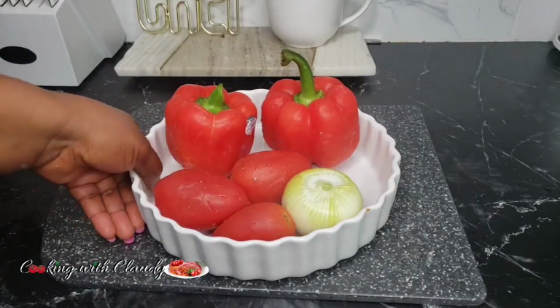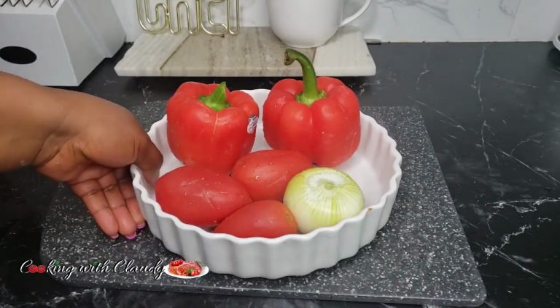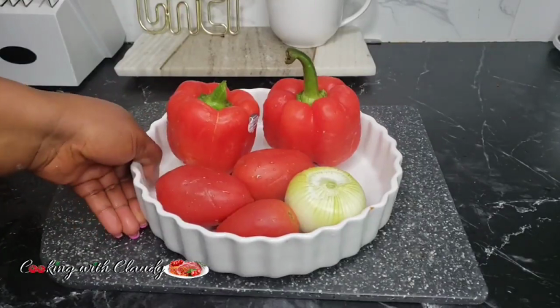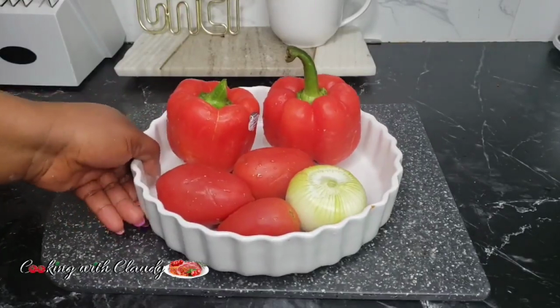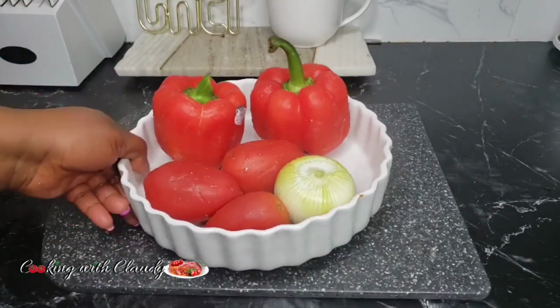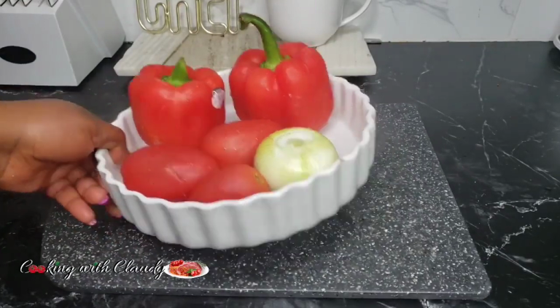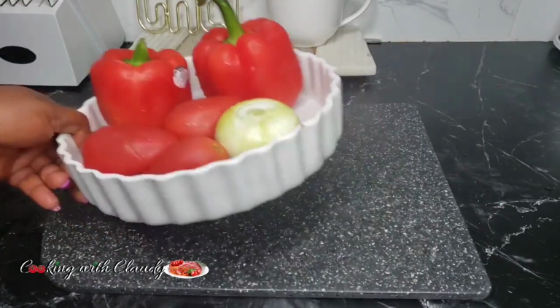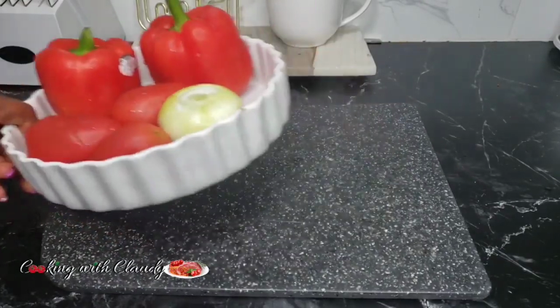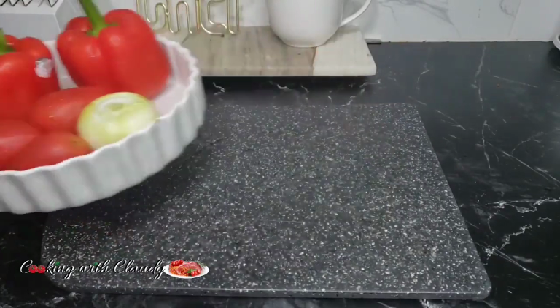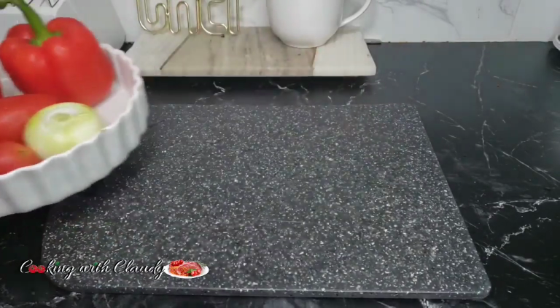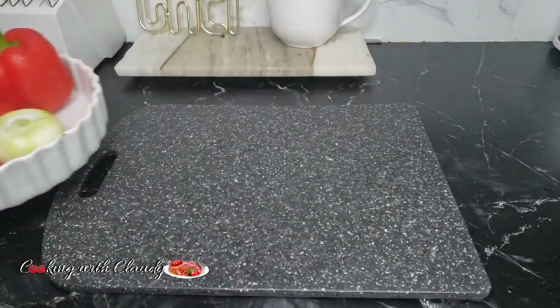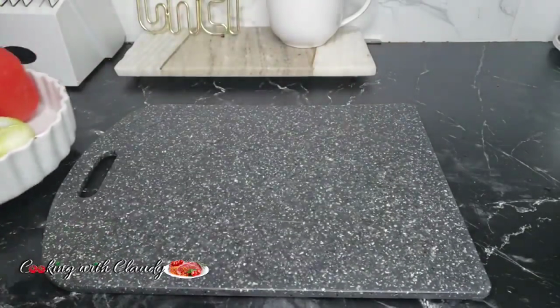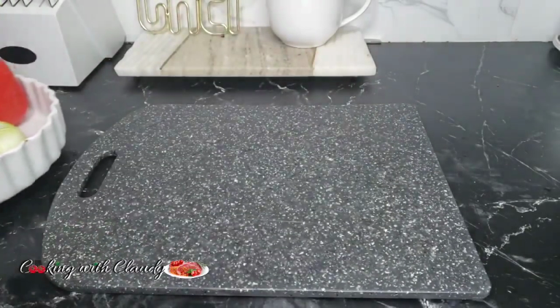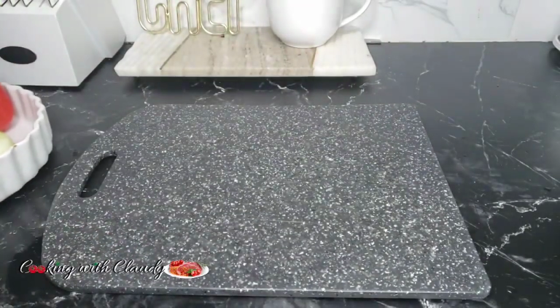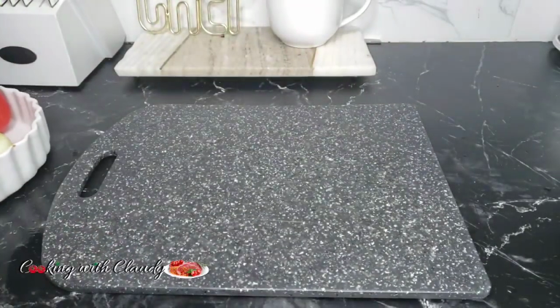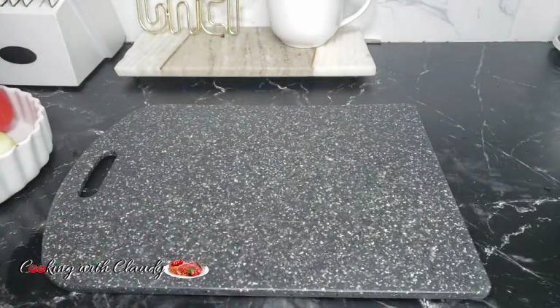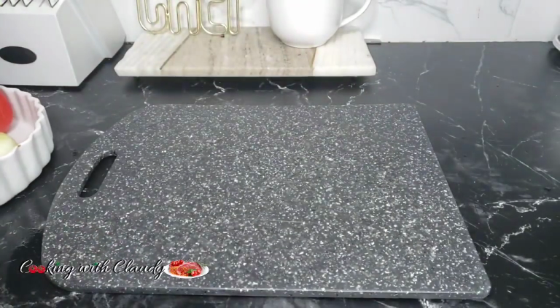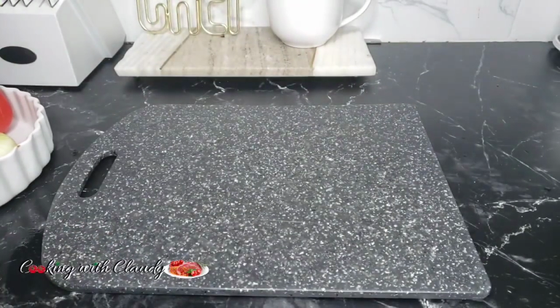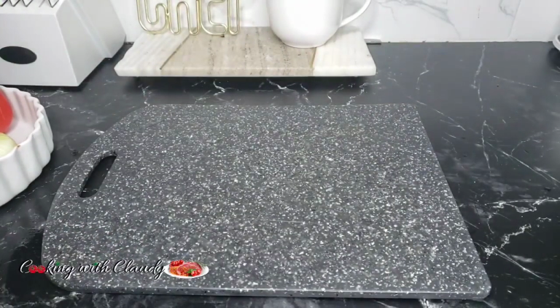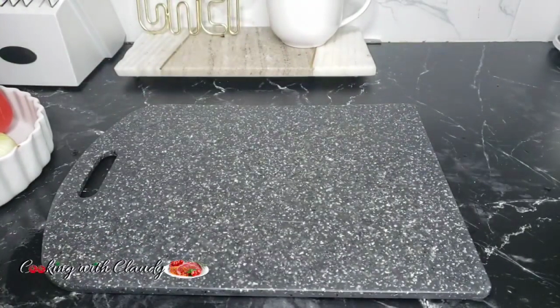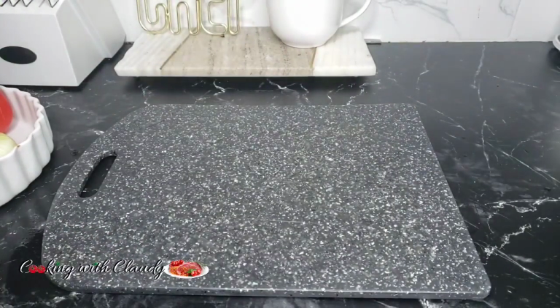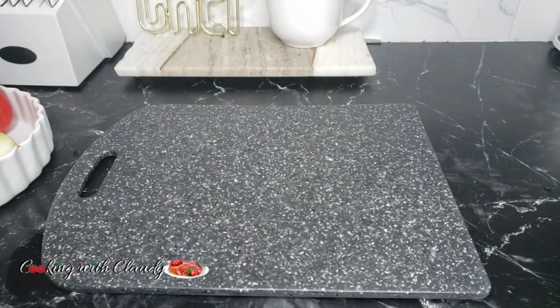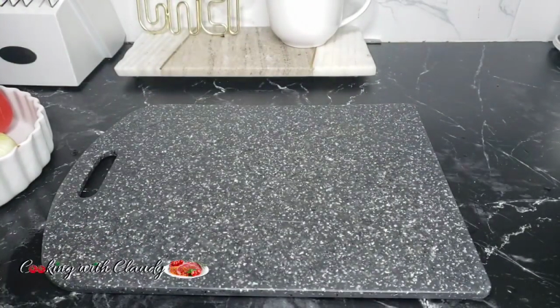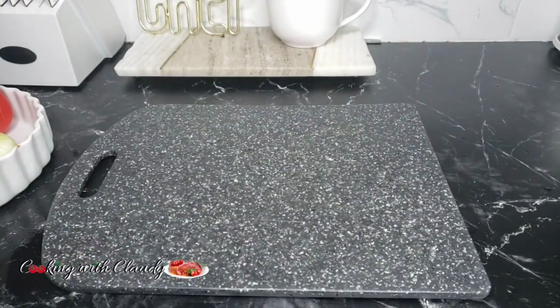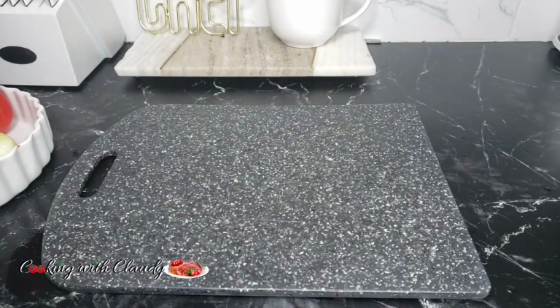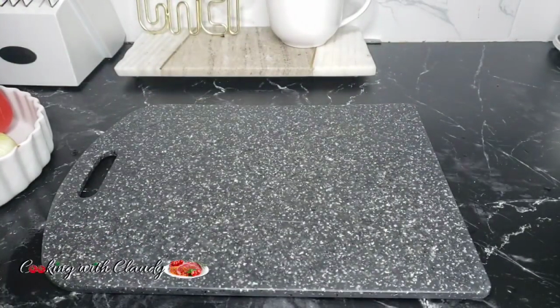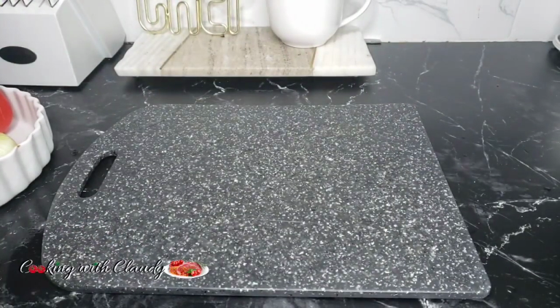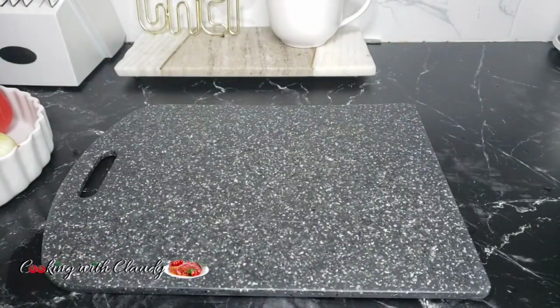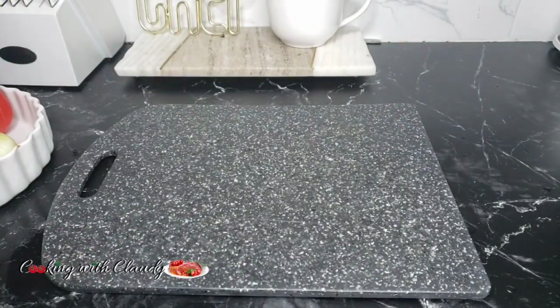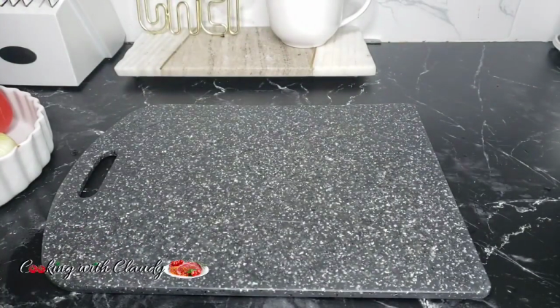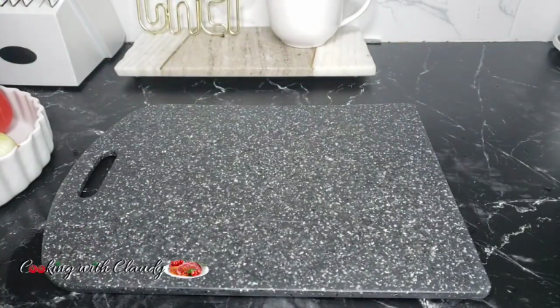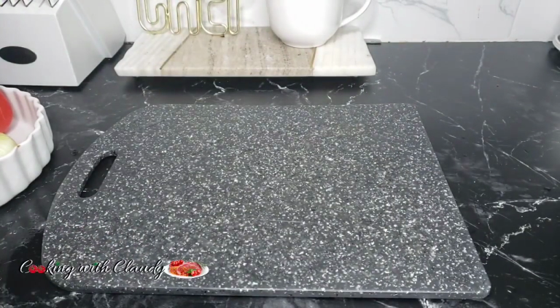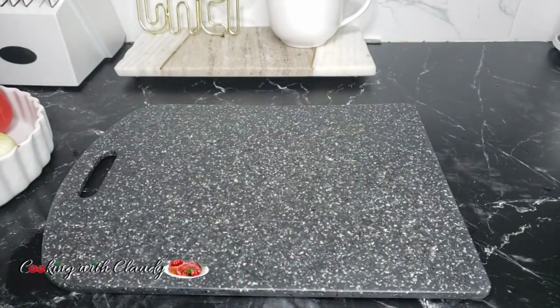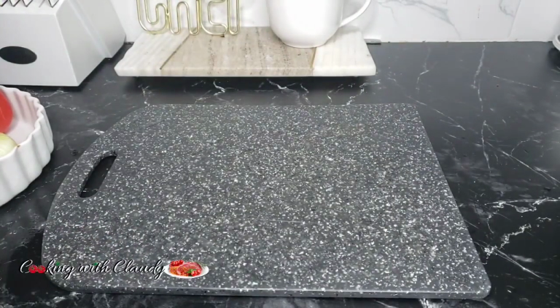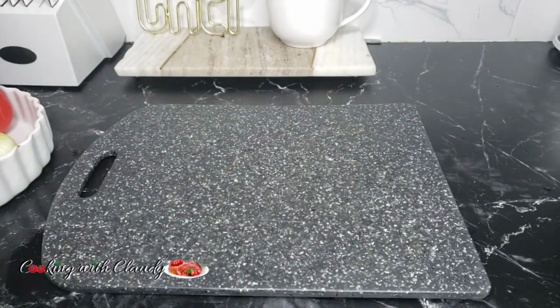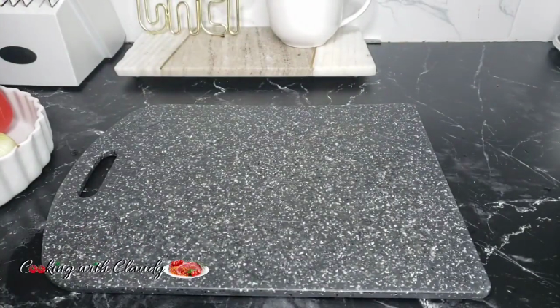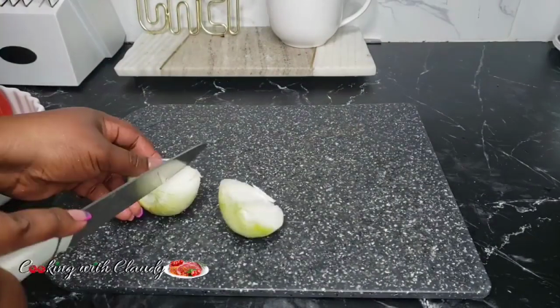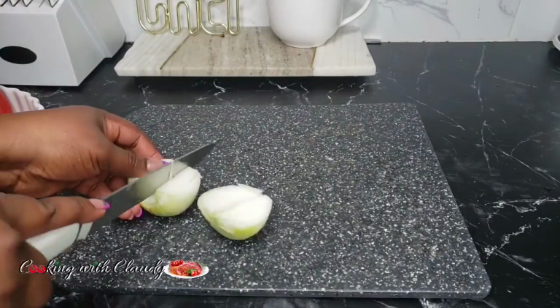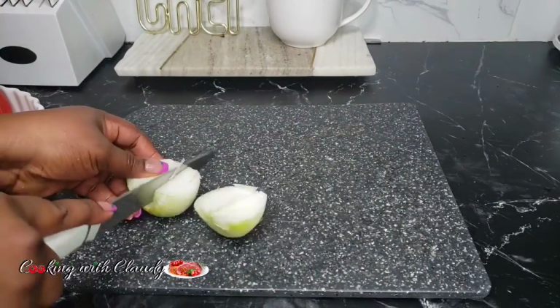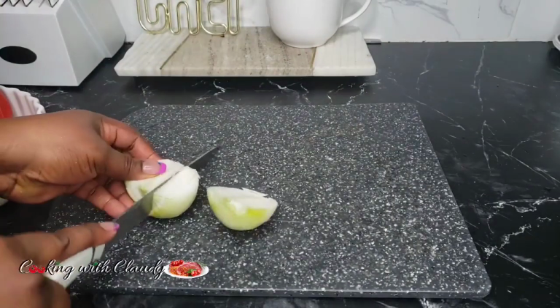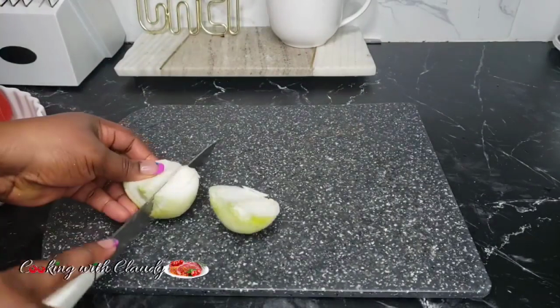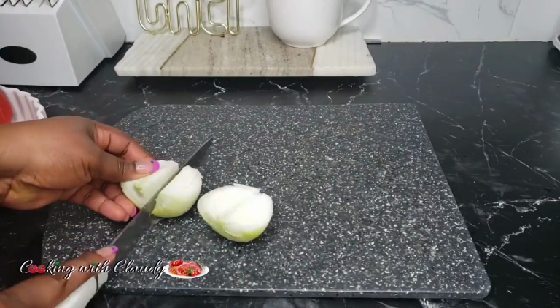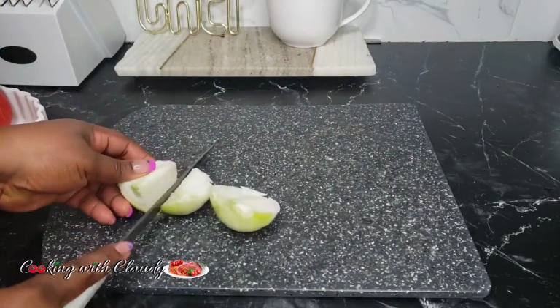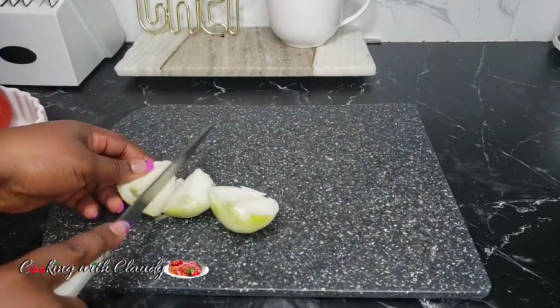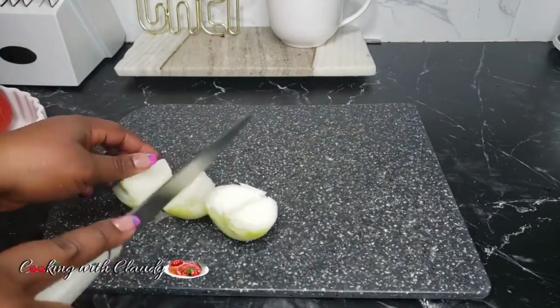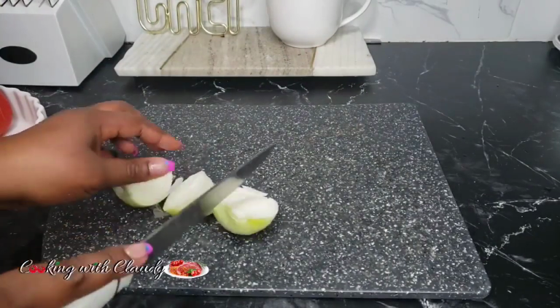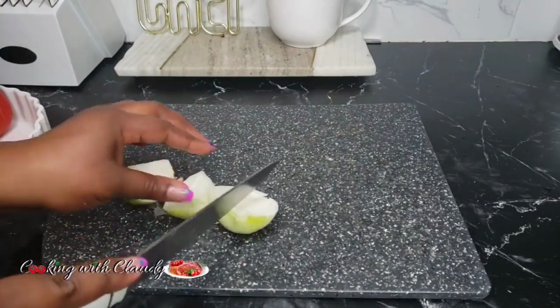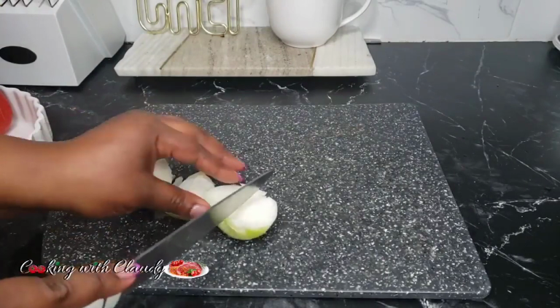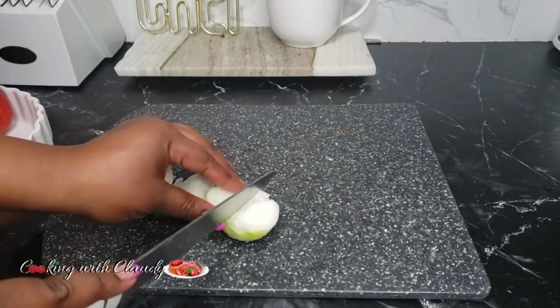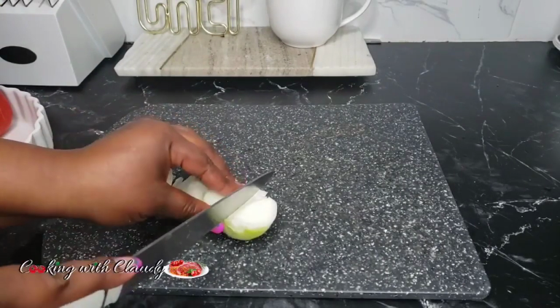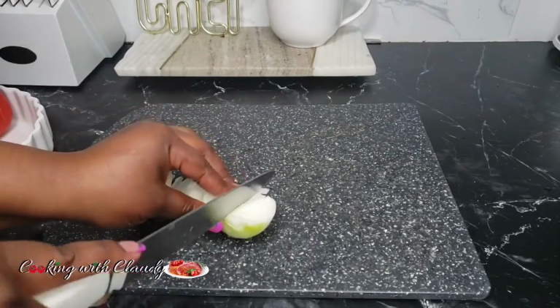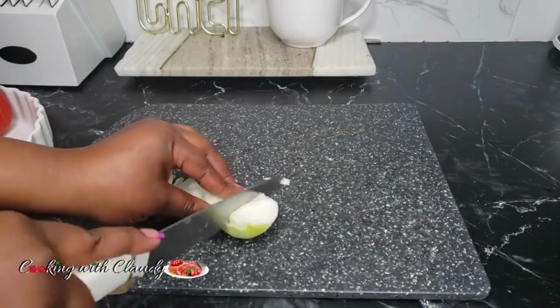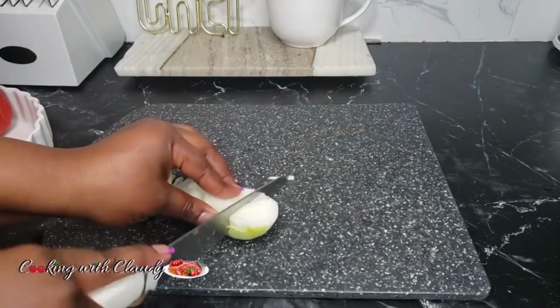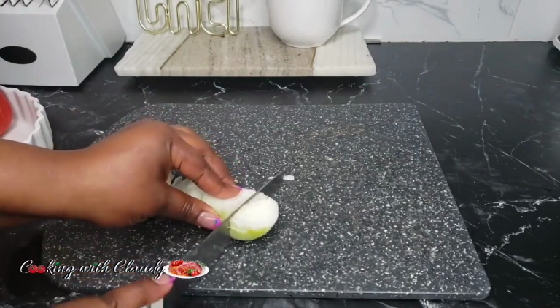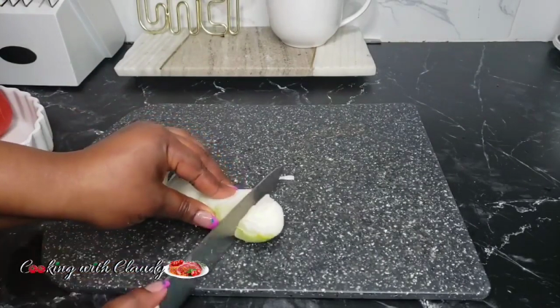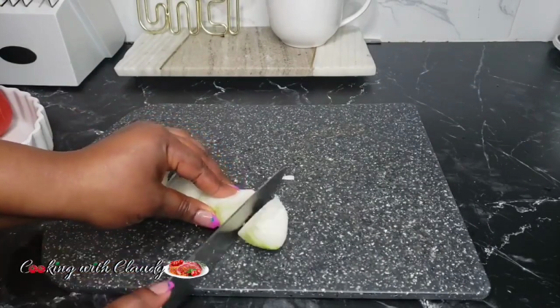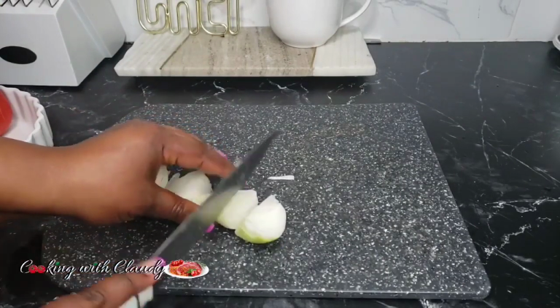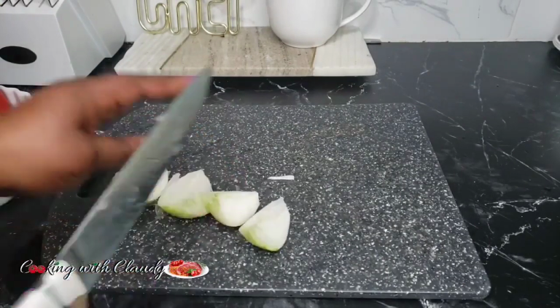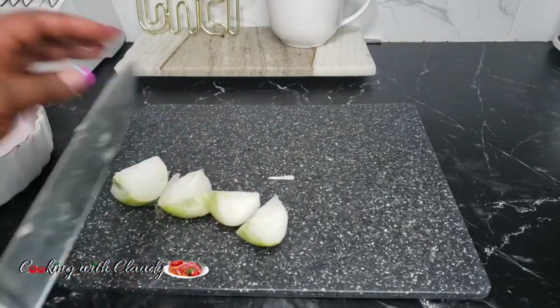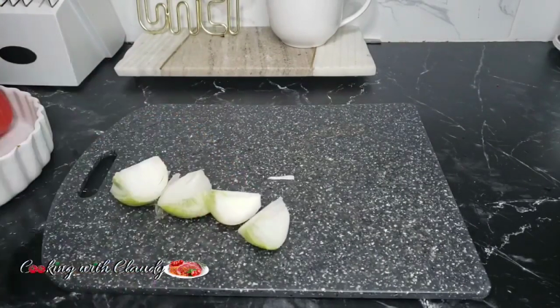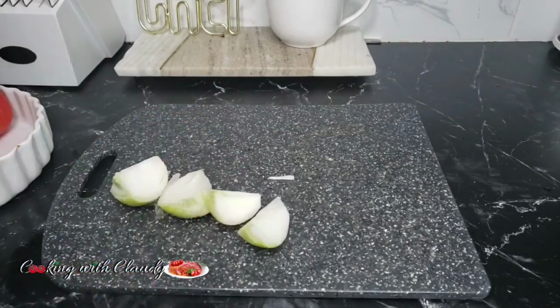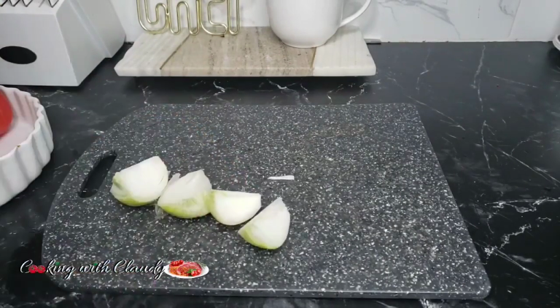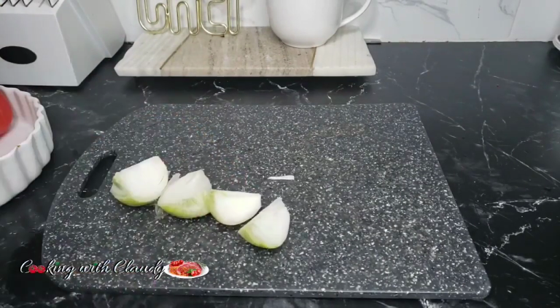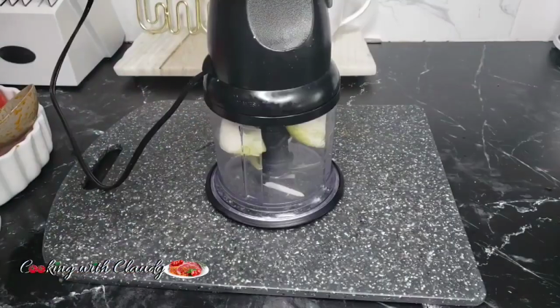For the fresh ingredients I'll be using some bell peppers, tomatoes, and onion. You want to roughly chop them.